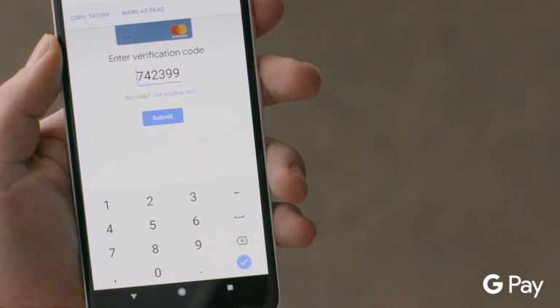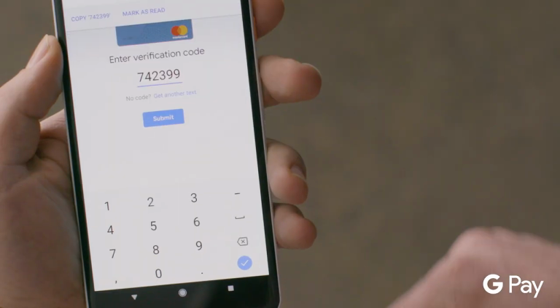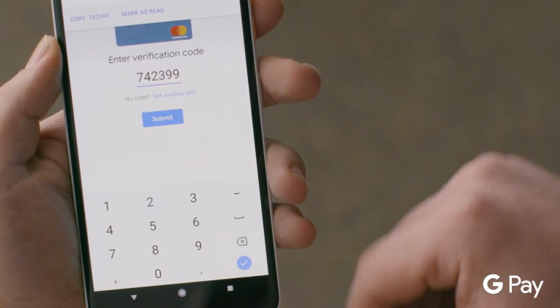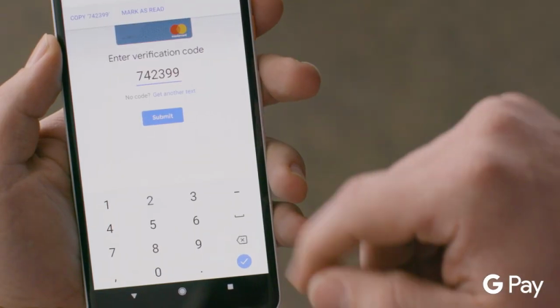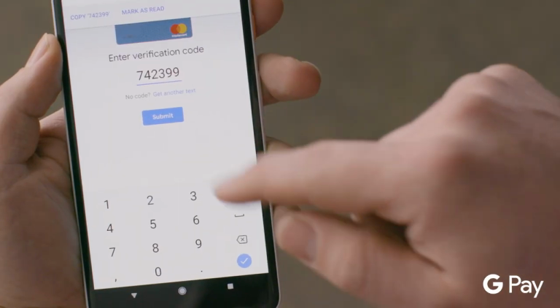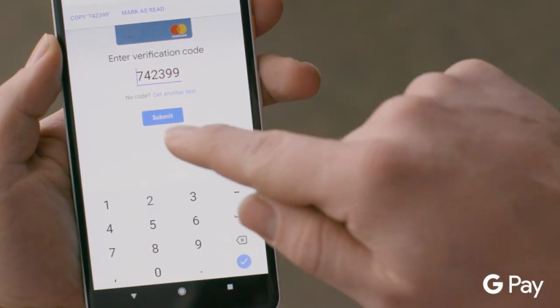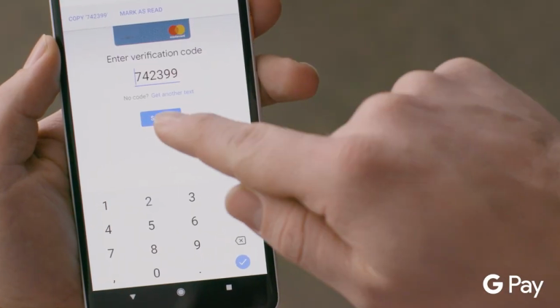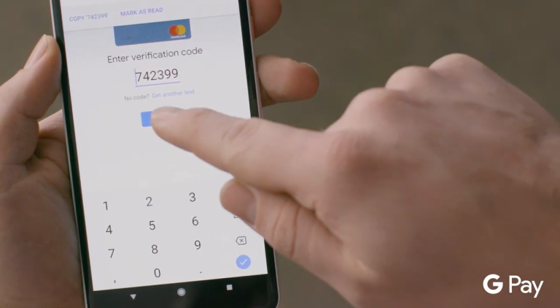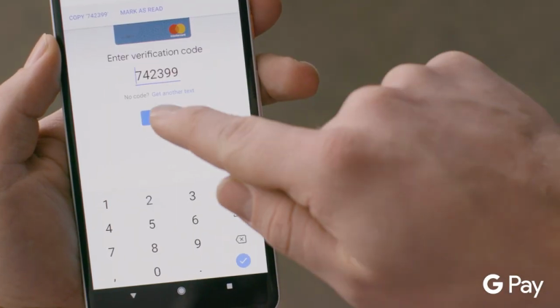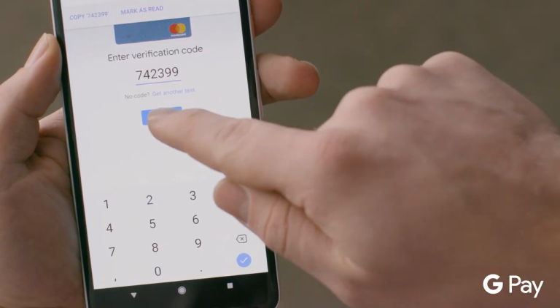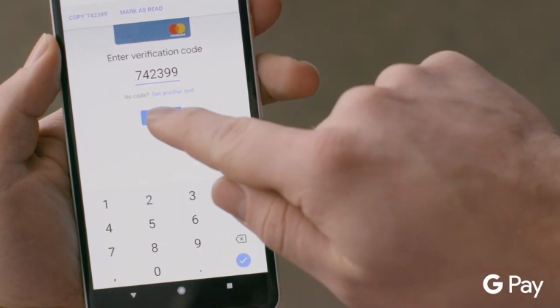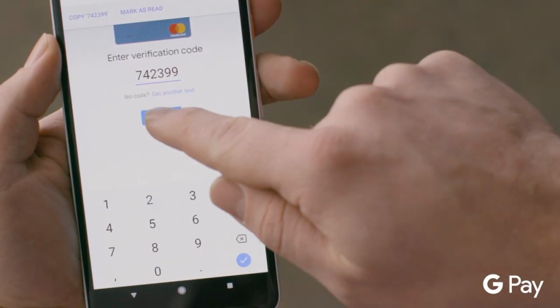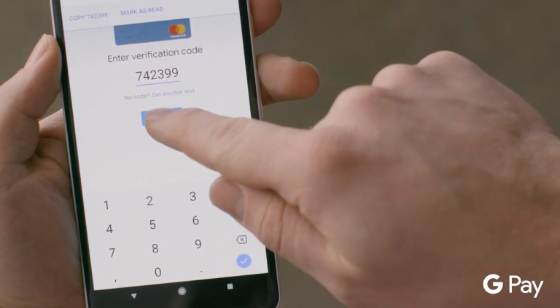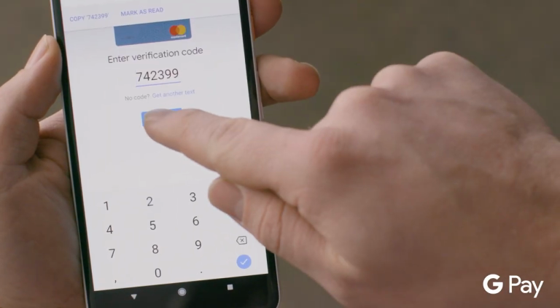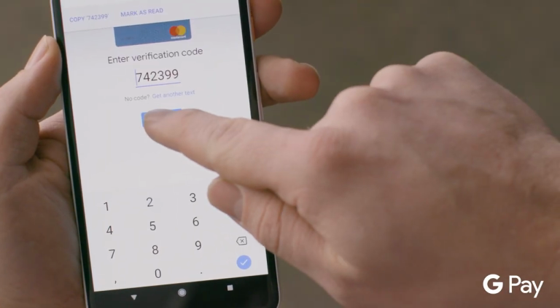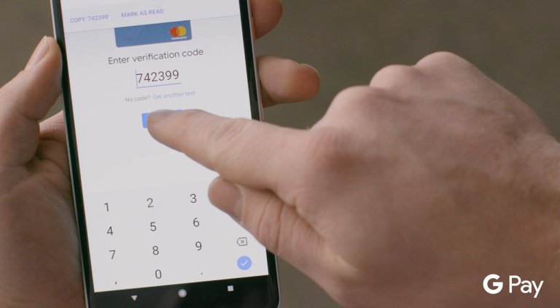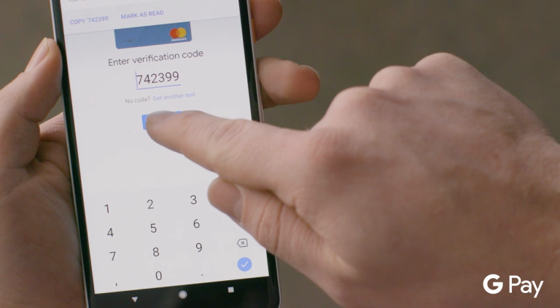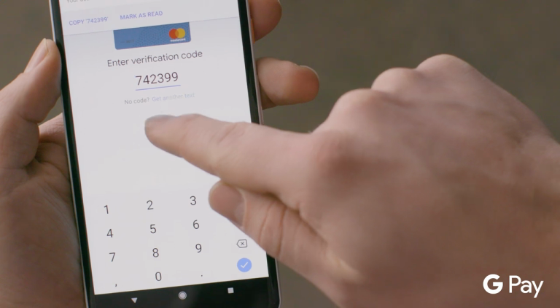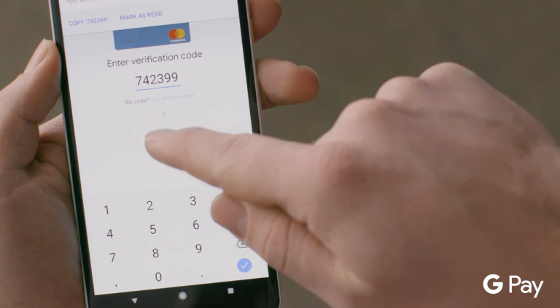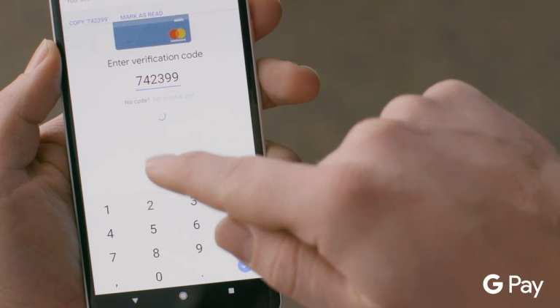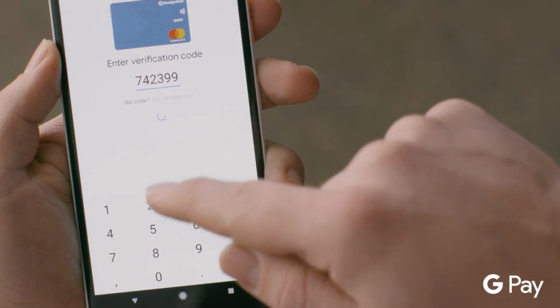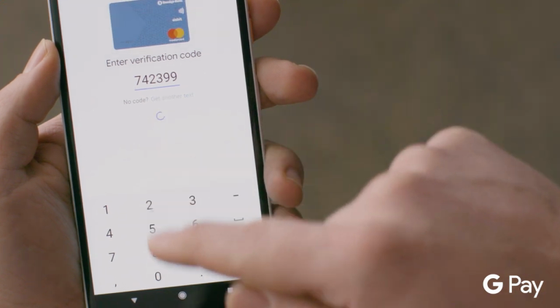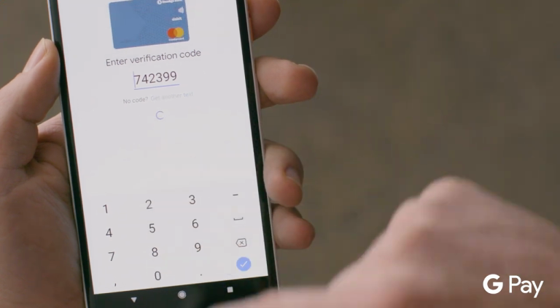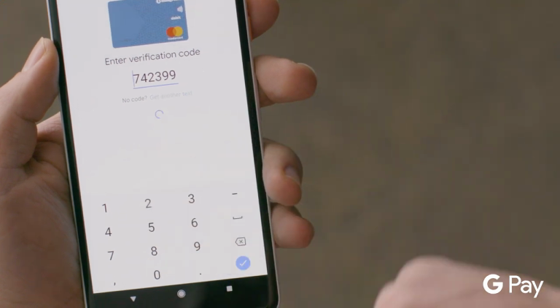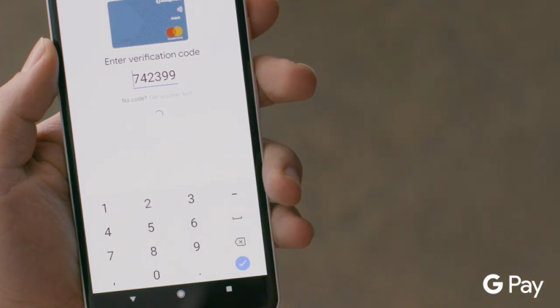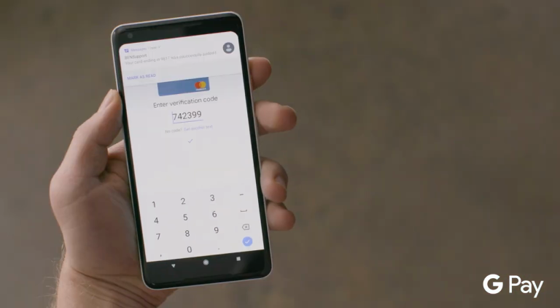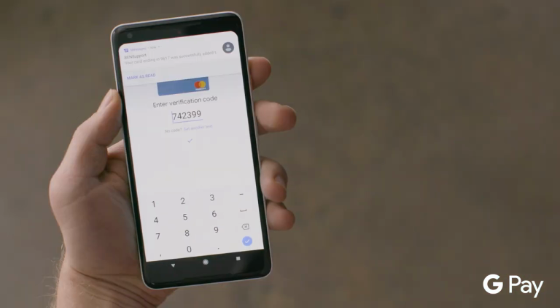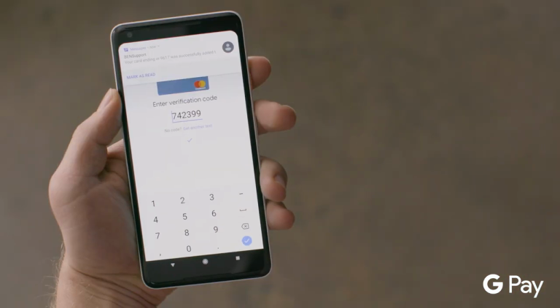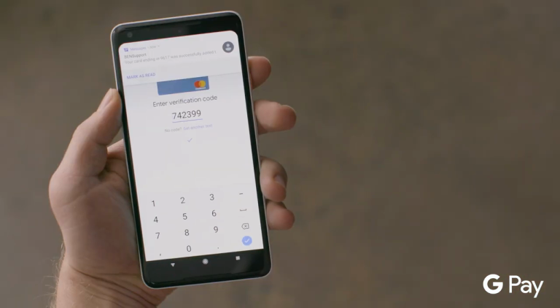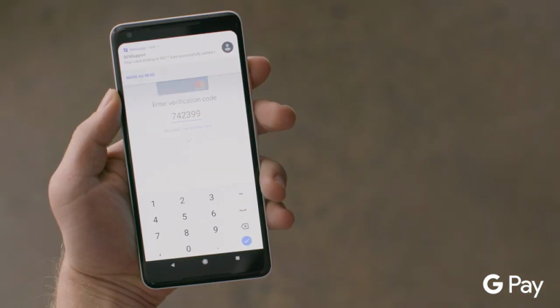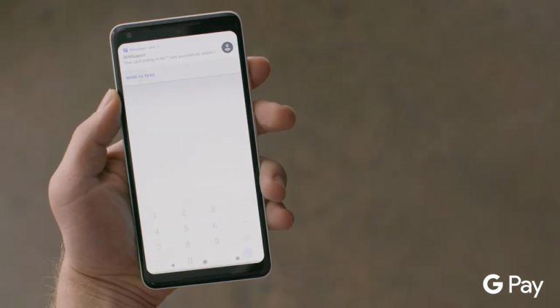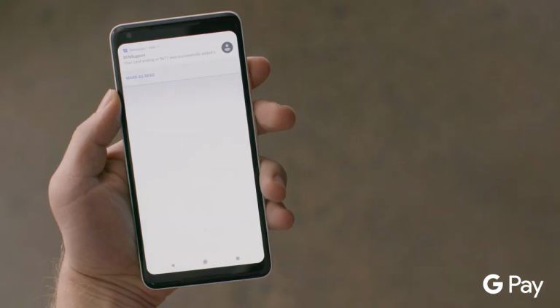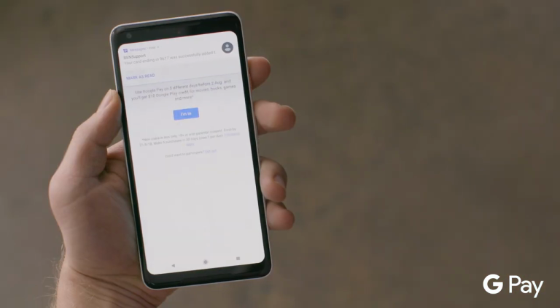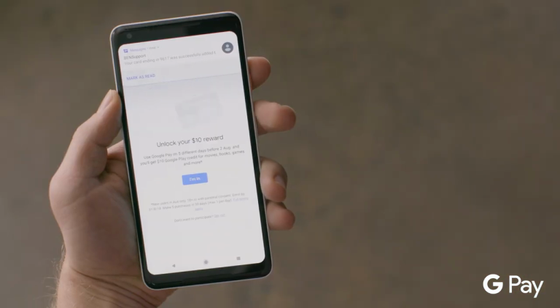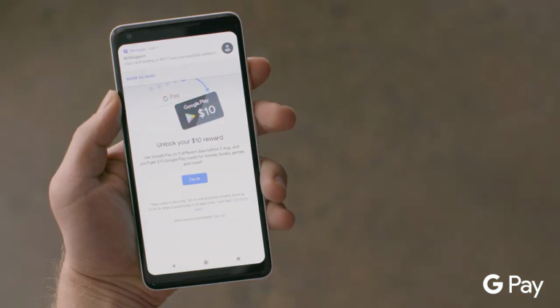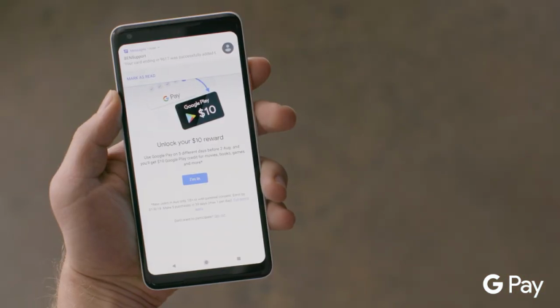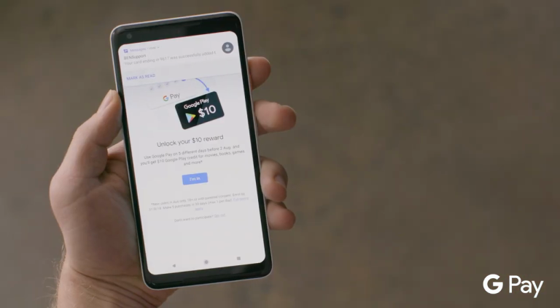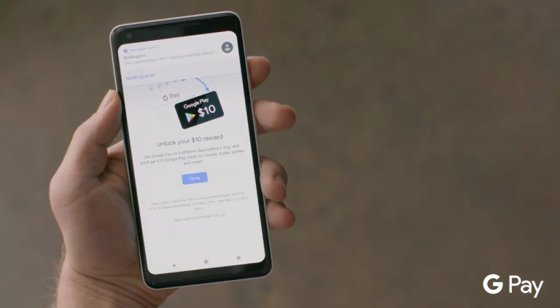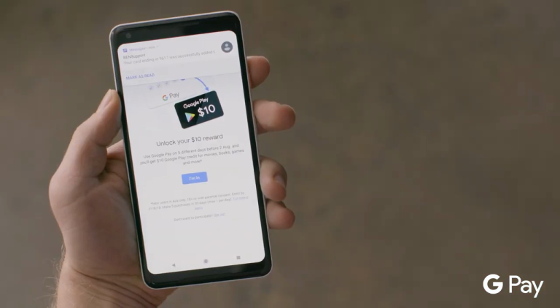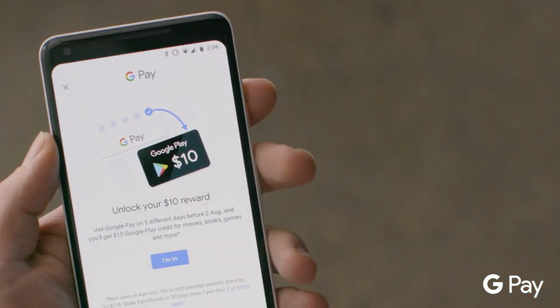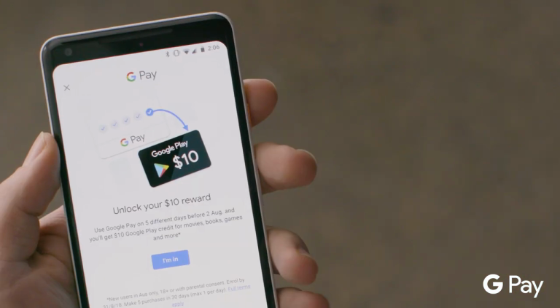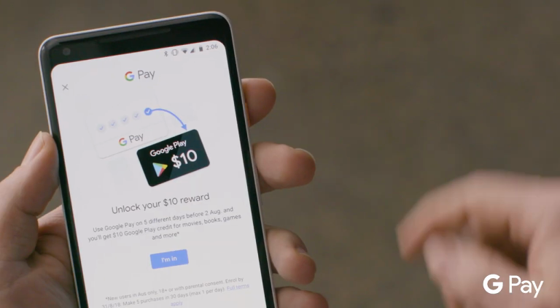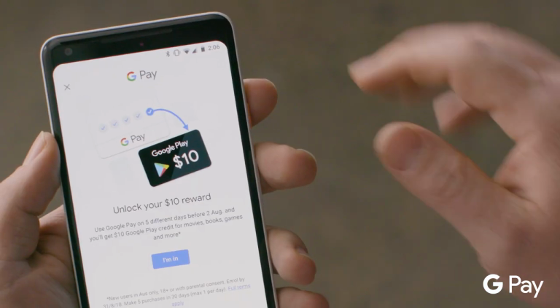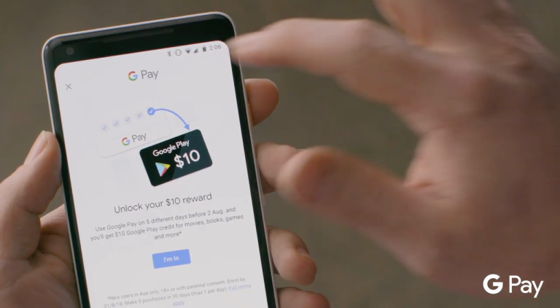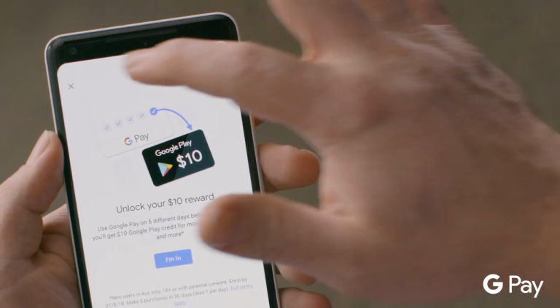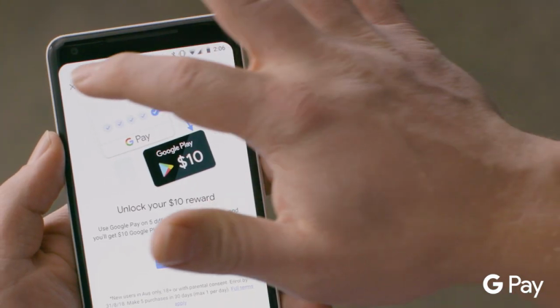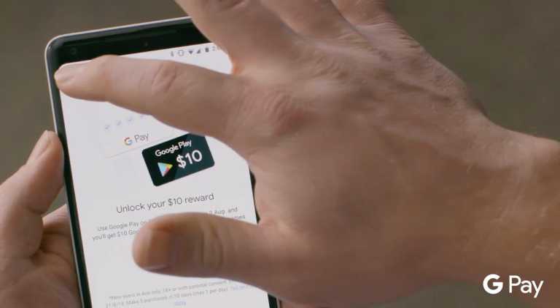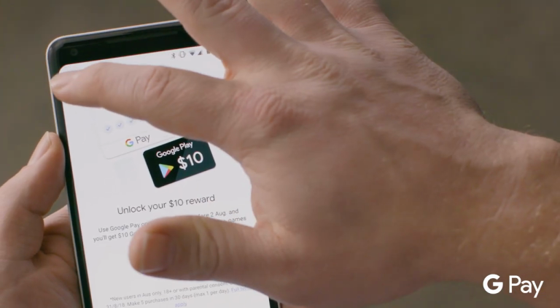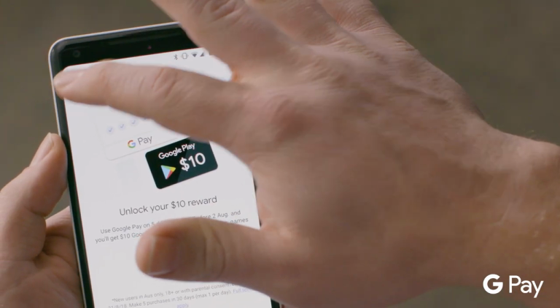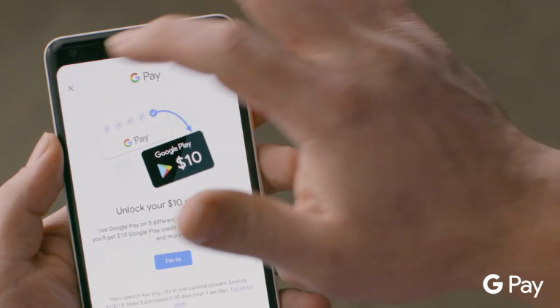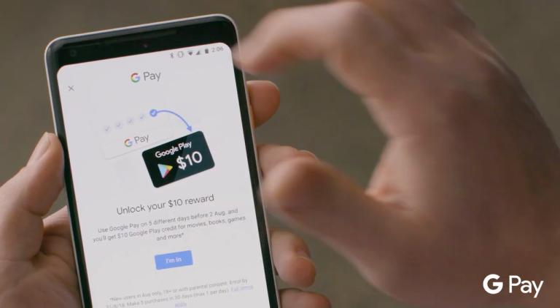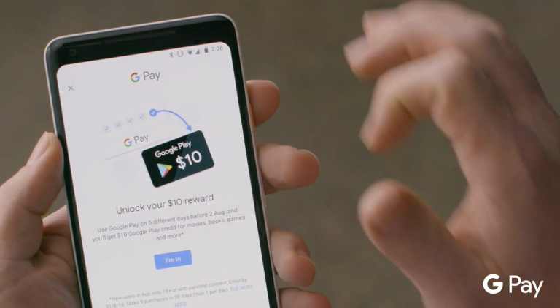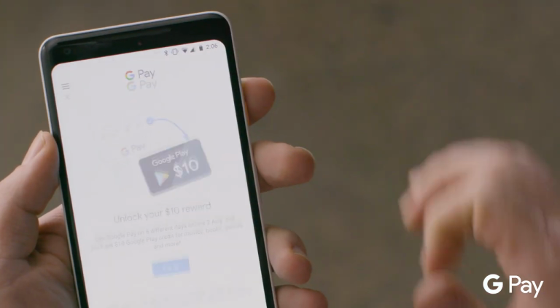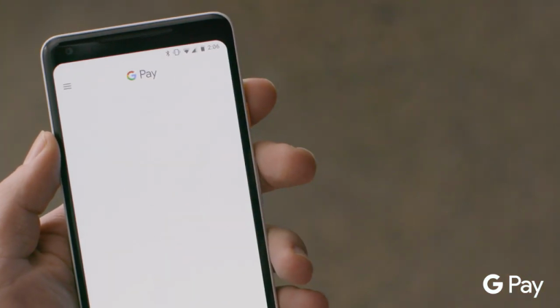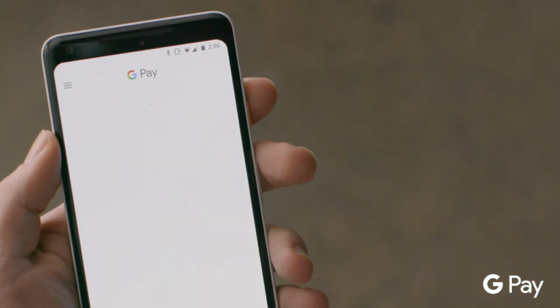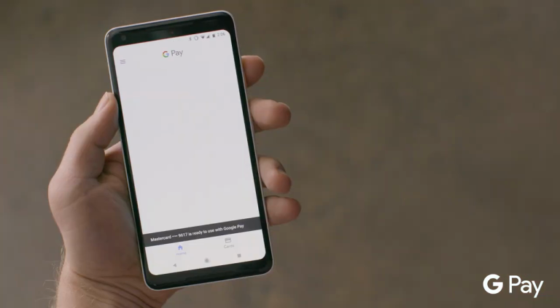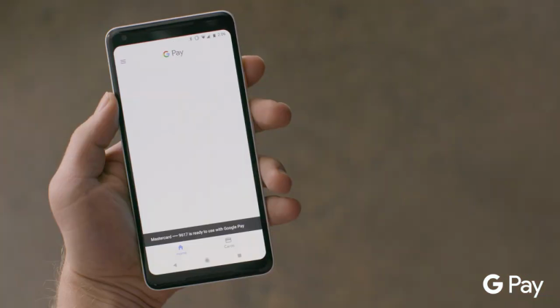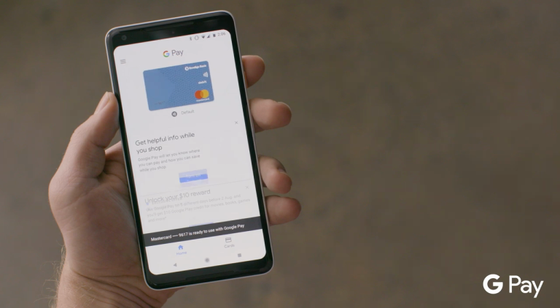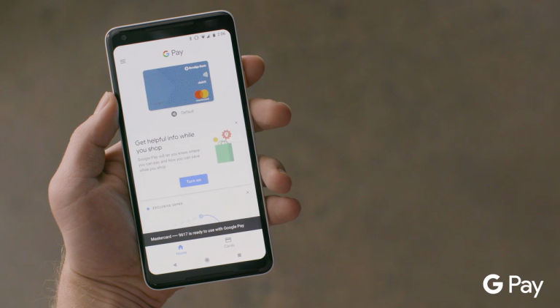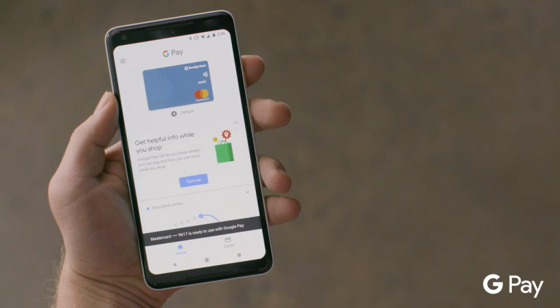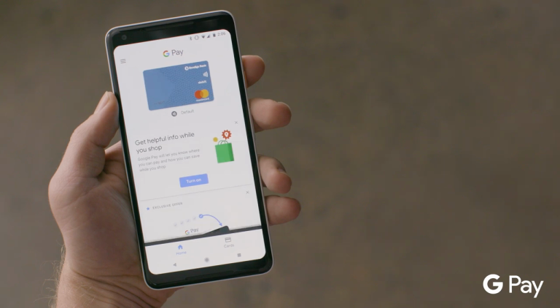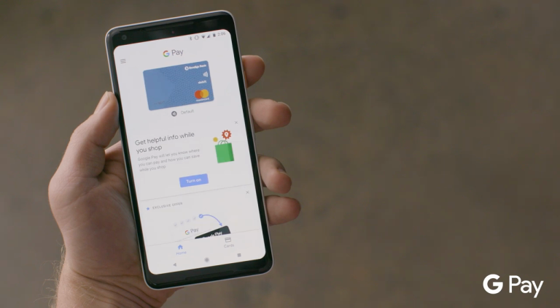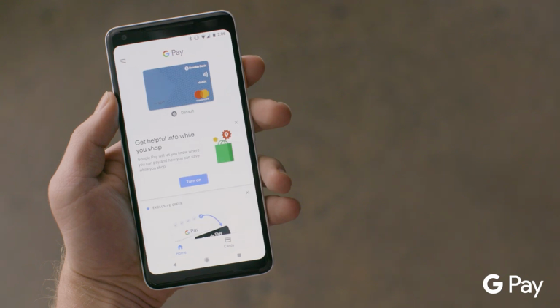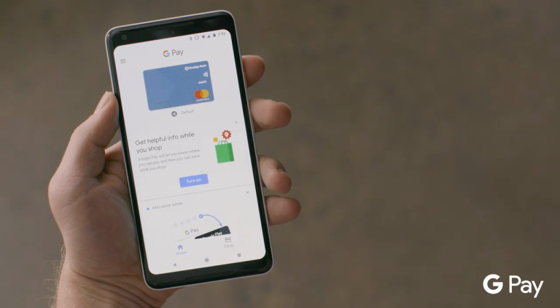After receiving your verification code, you will need to enter it into the field displayed in the wallet. You will now see your card appear in the list.